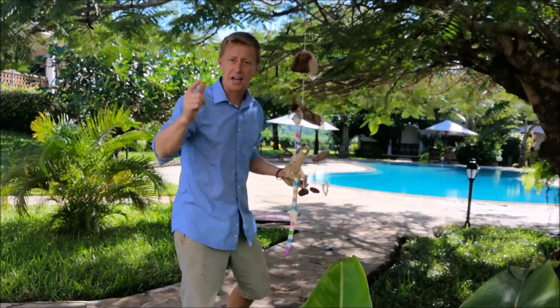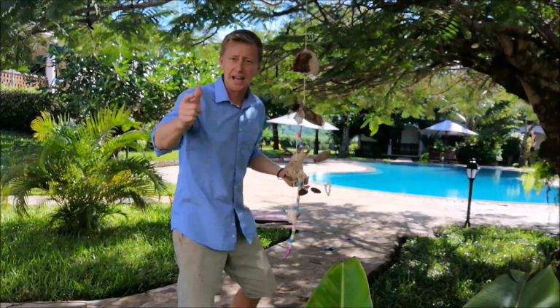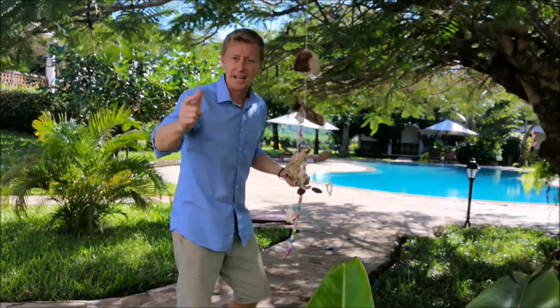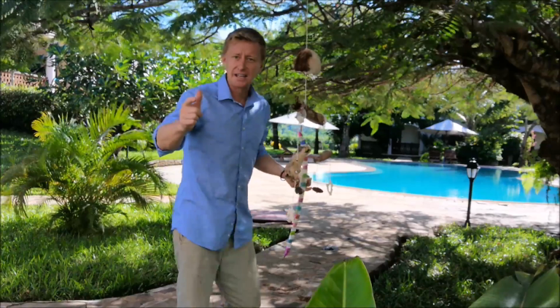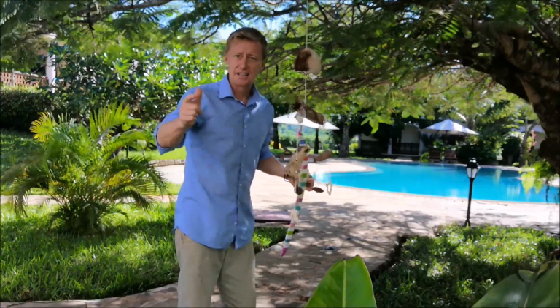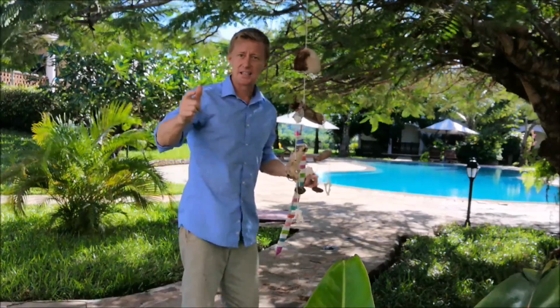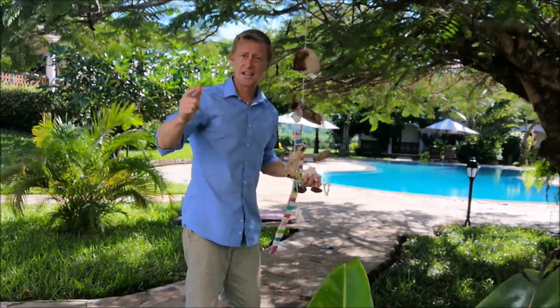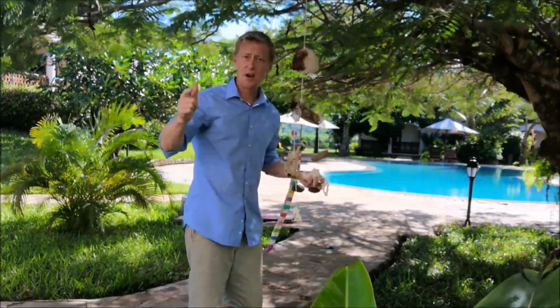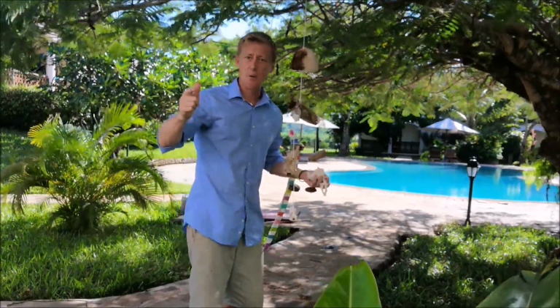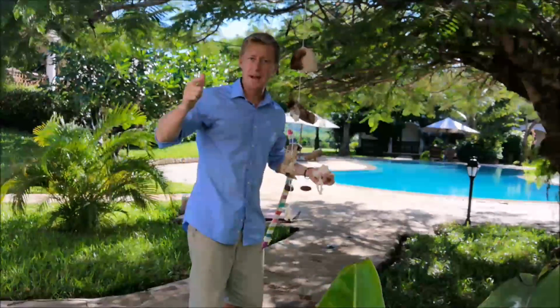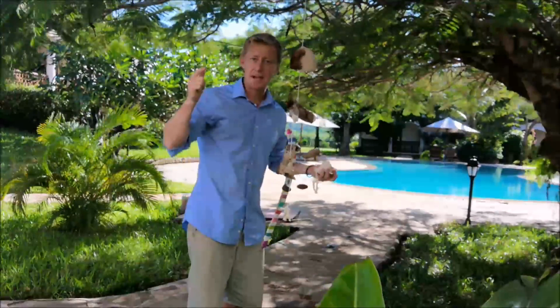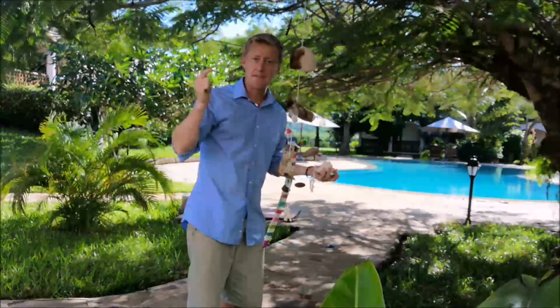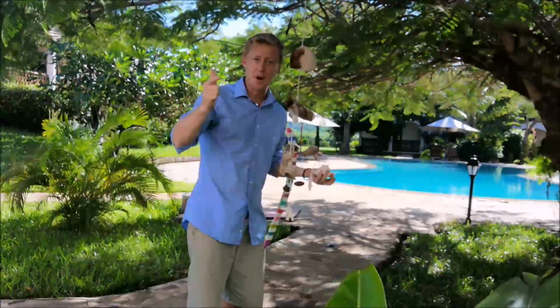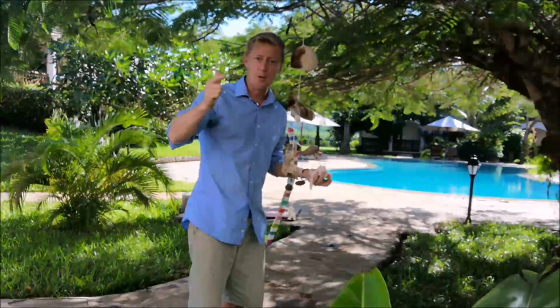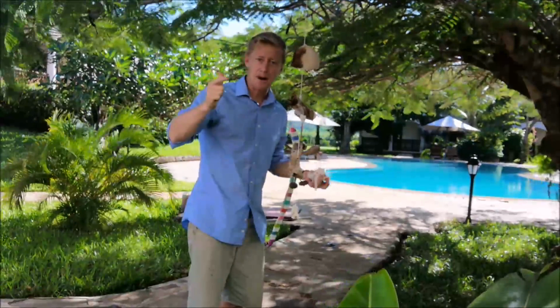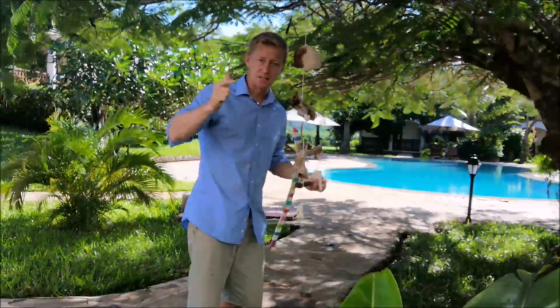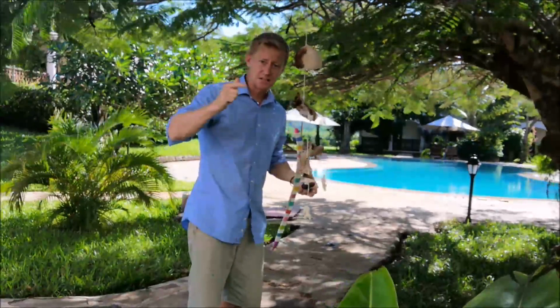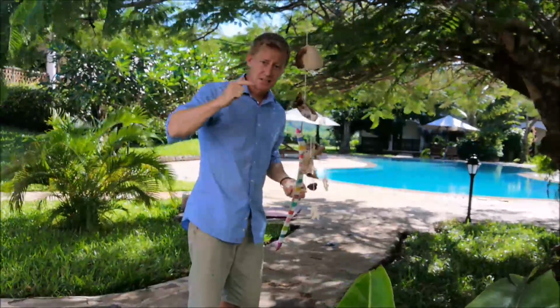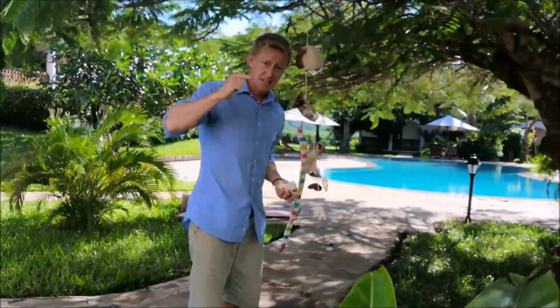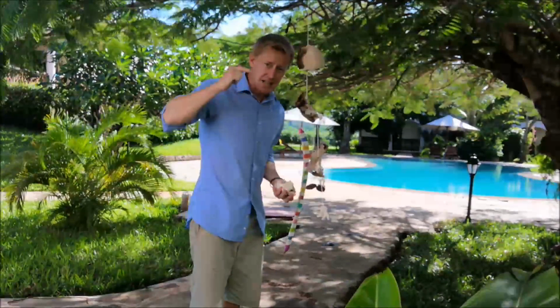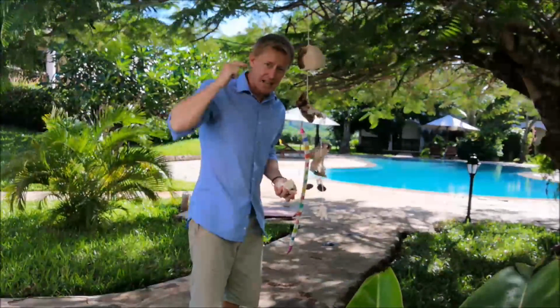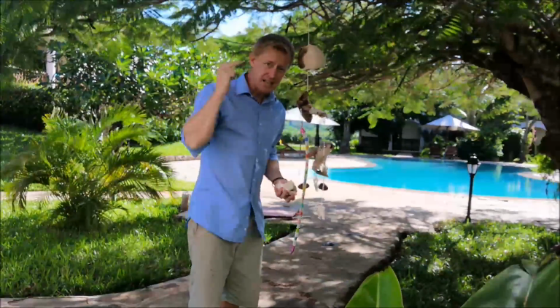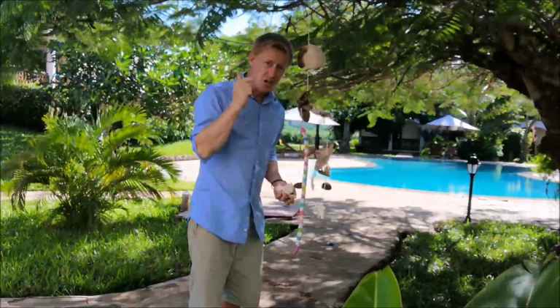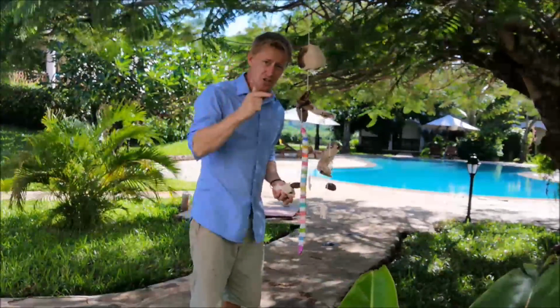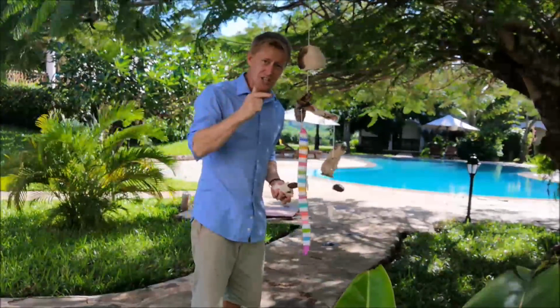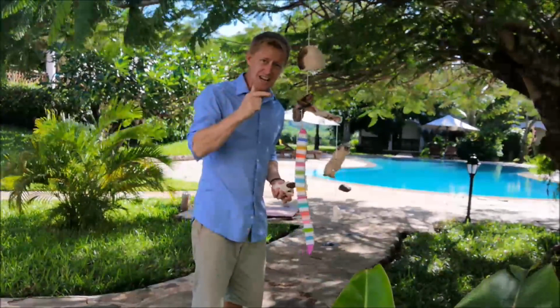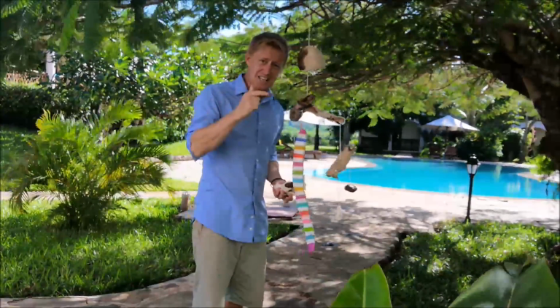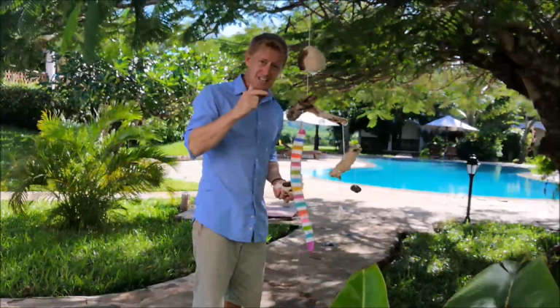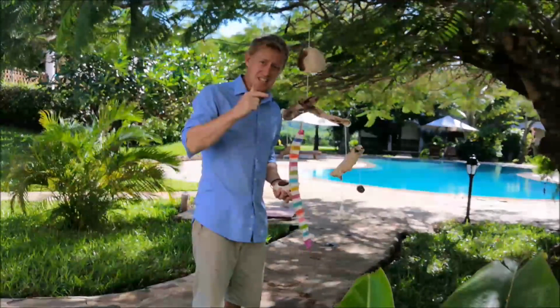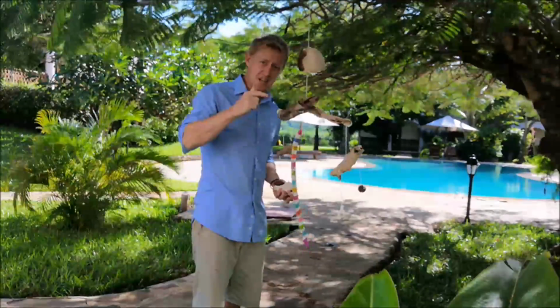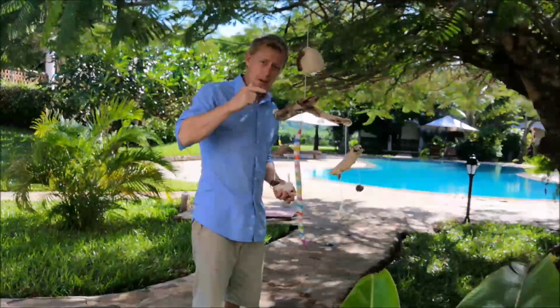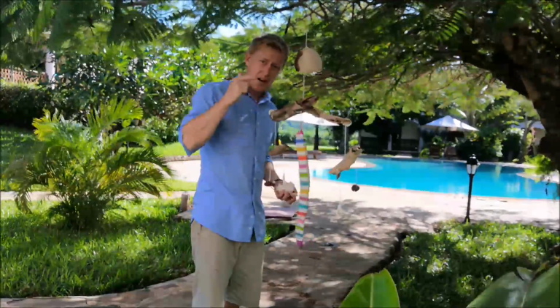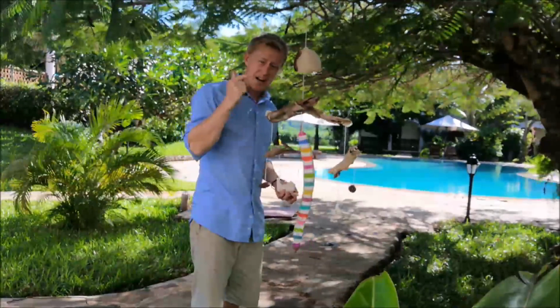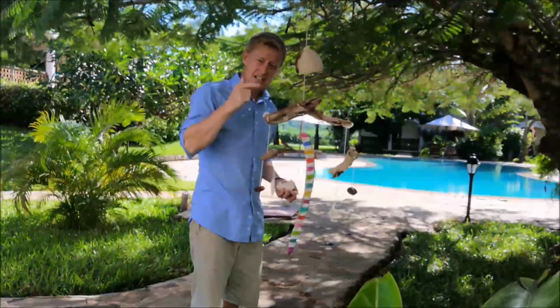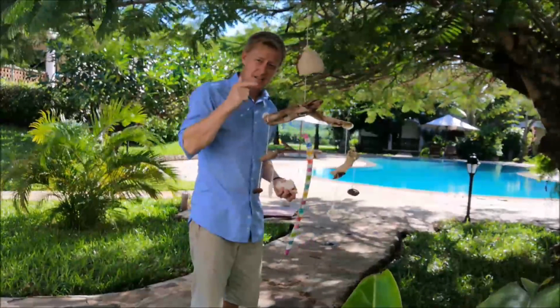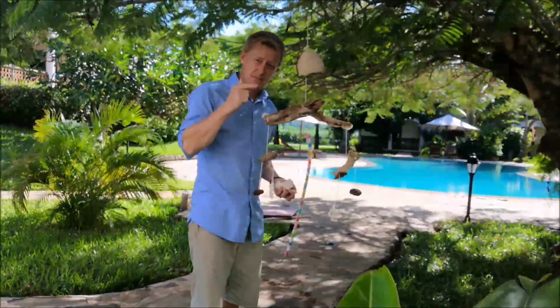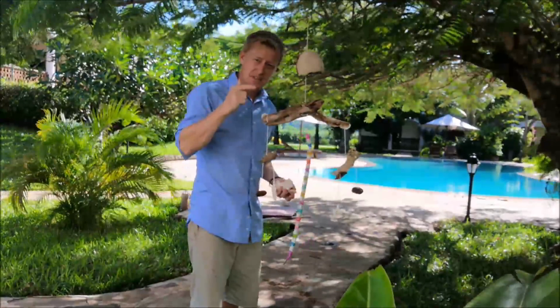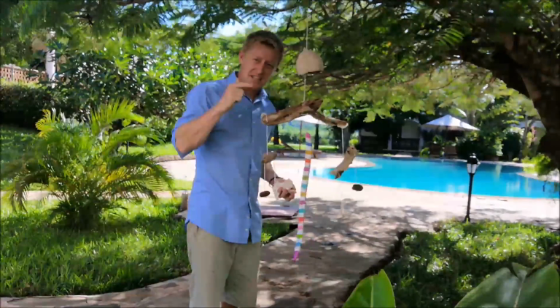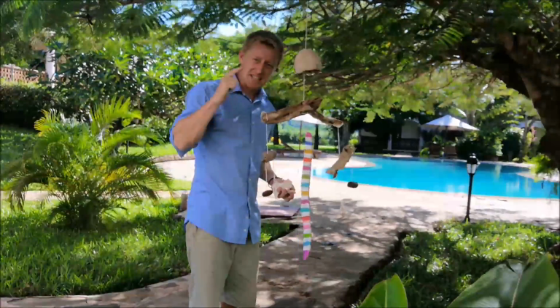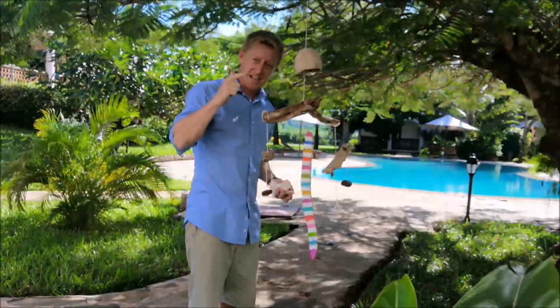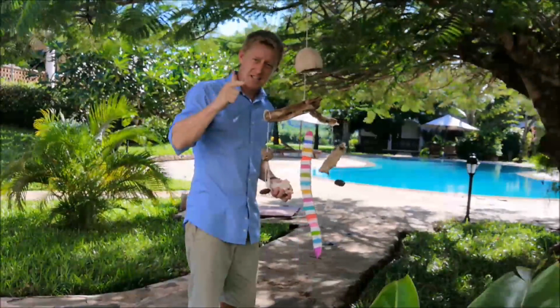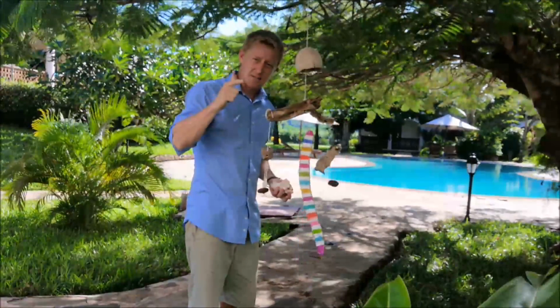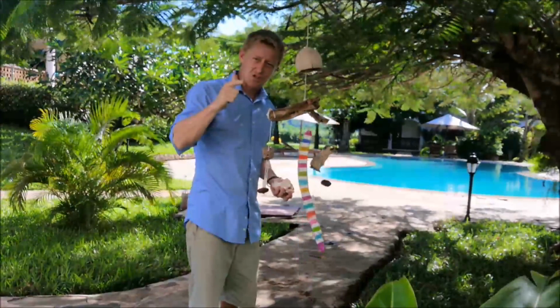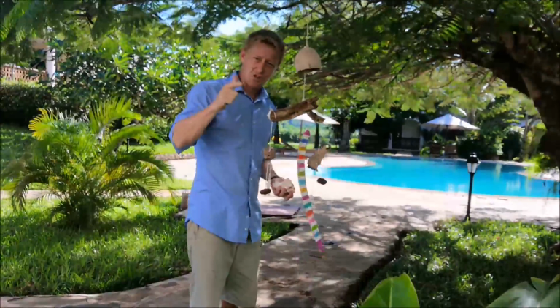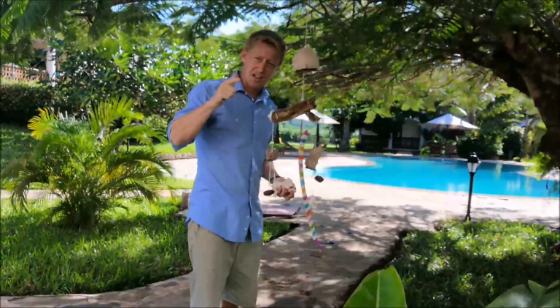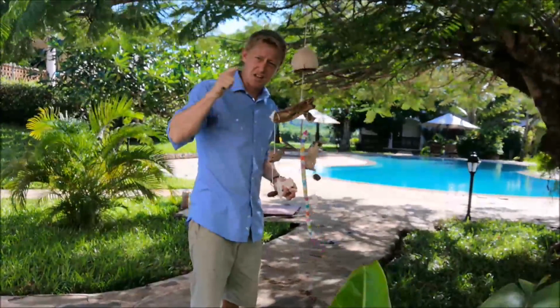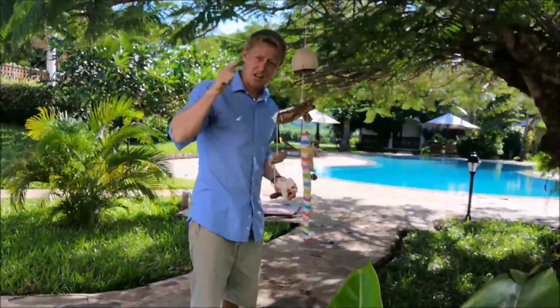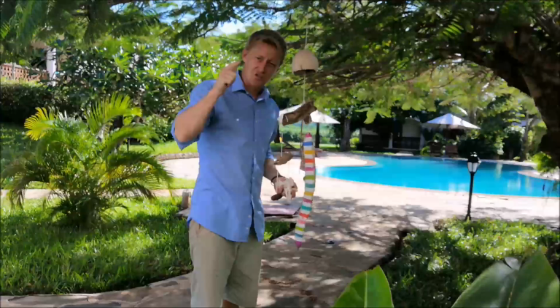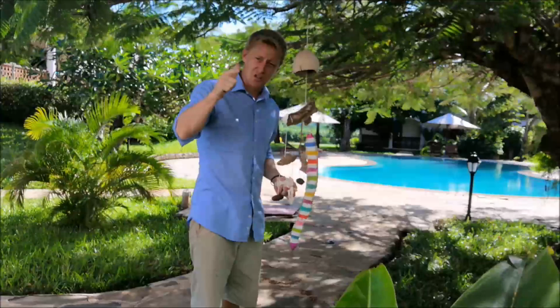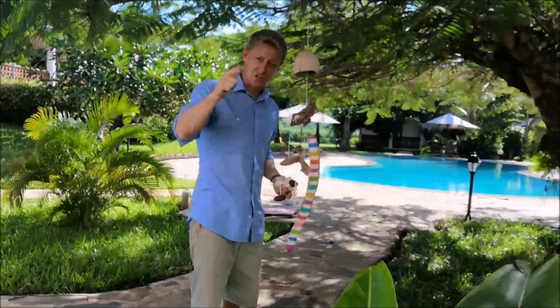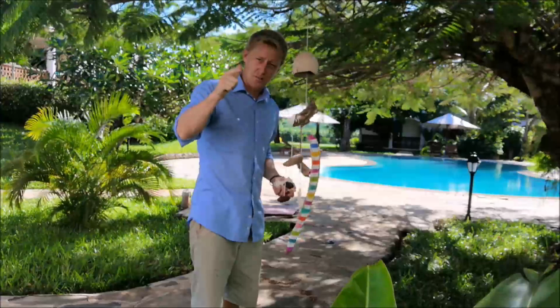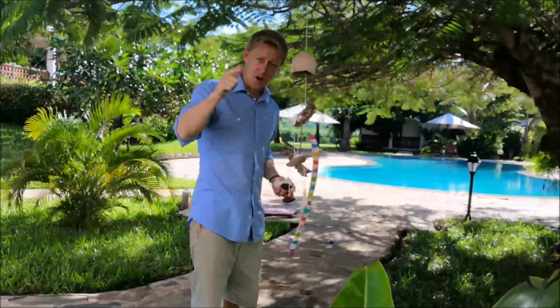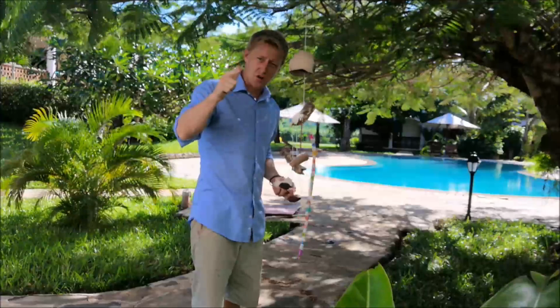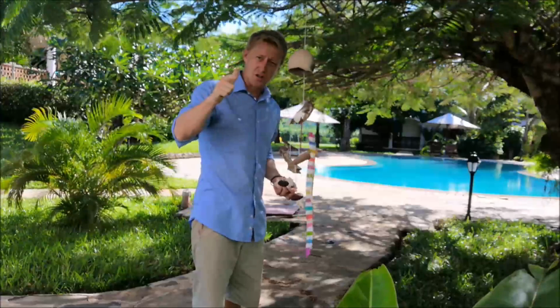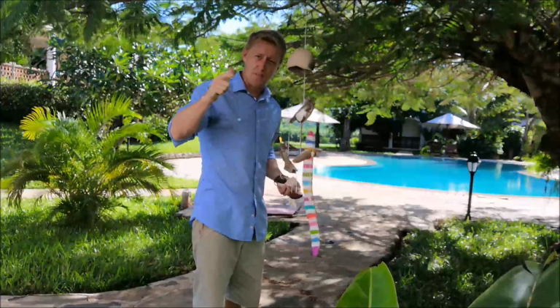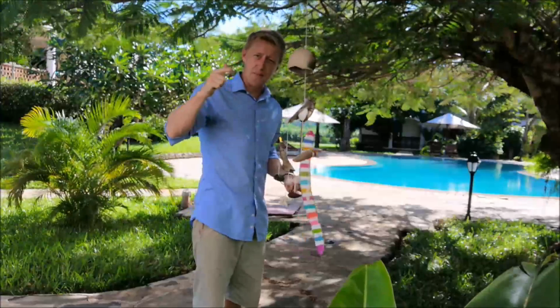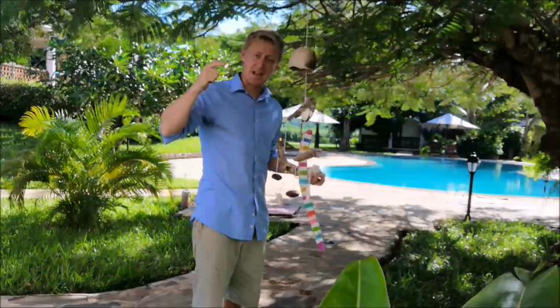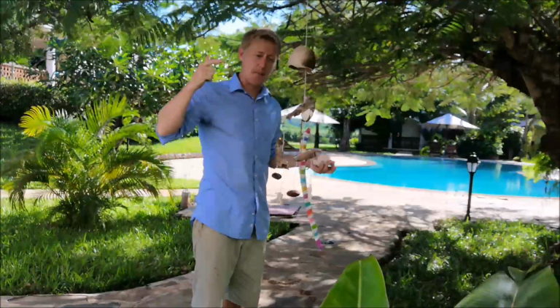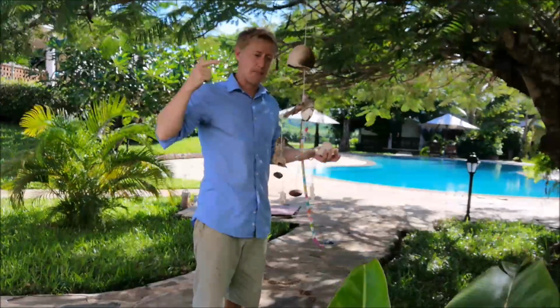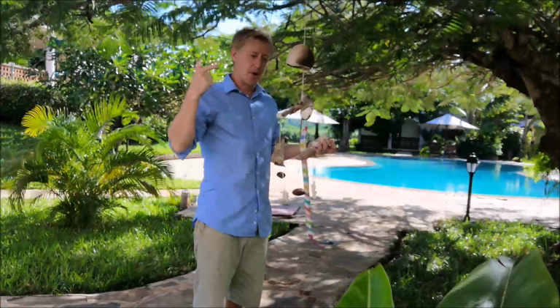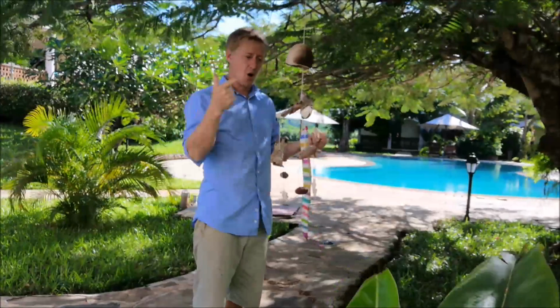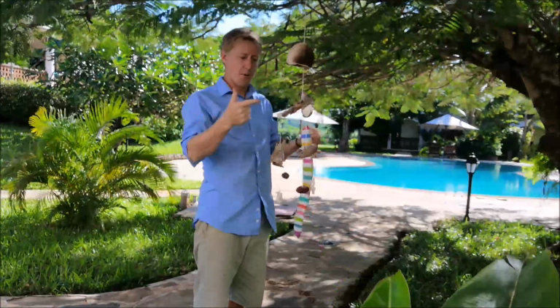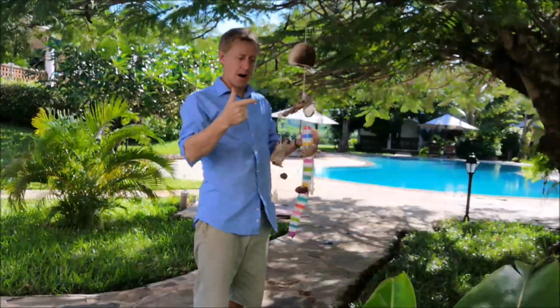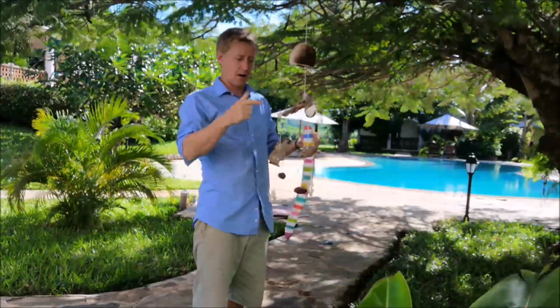Okay, today we're making mobiles. Your challenge is to collect some things, get some string, drill some holes, and make a mobile.